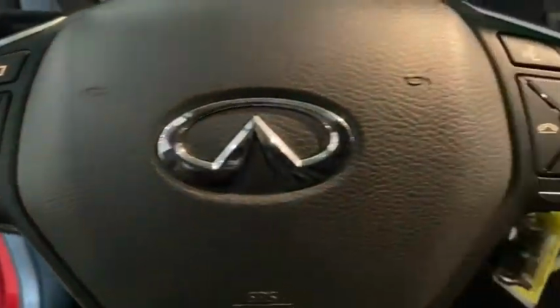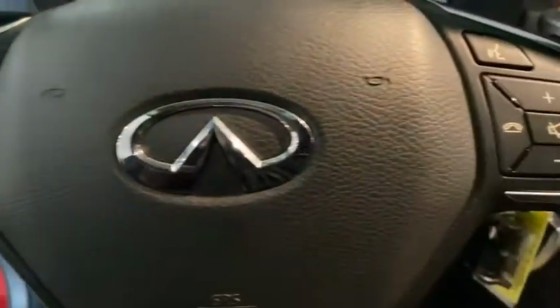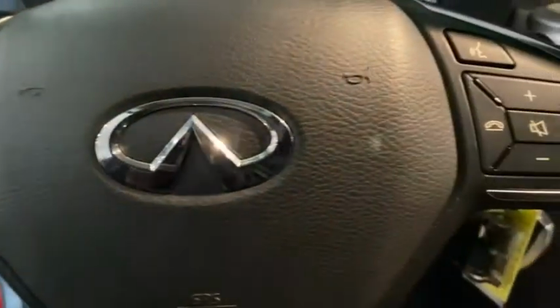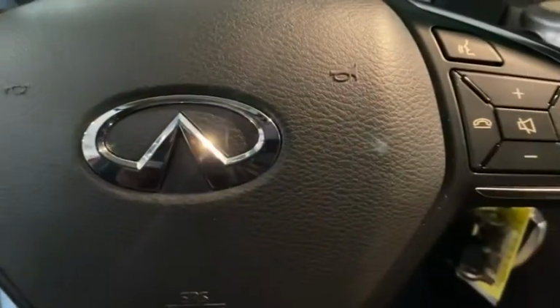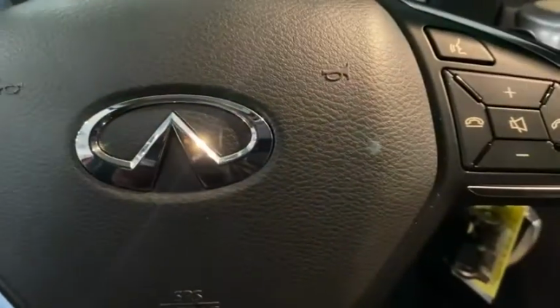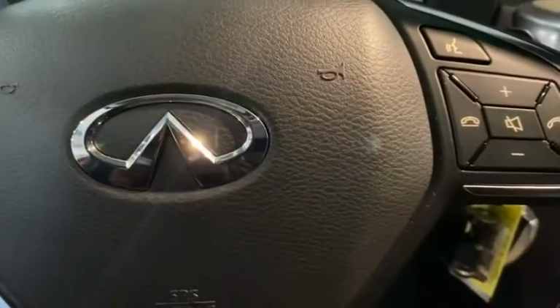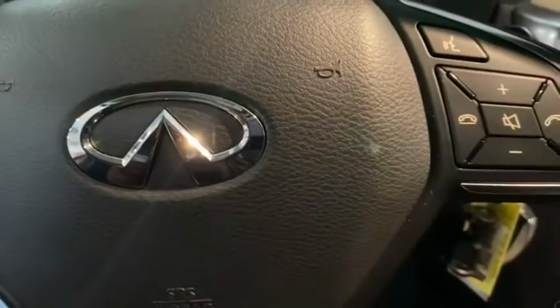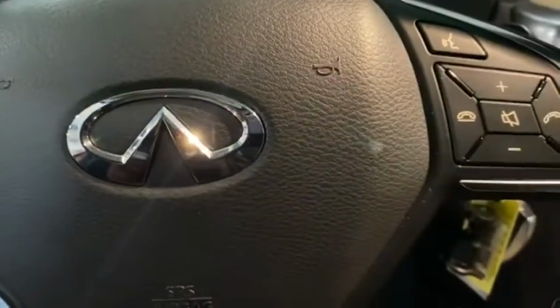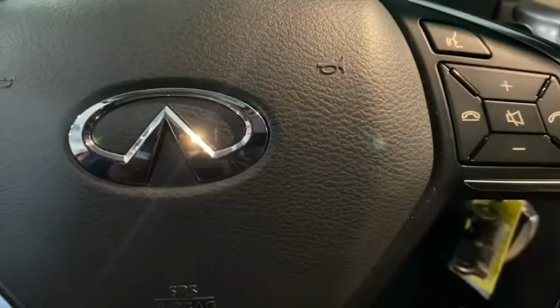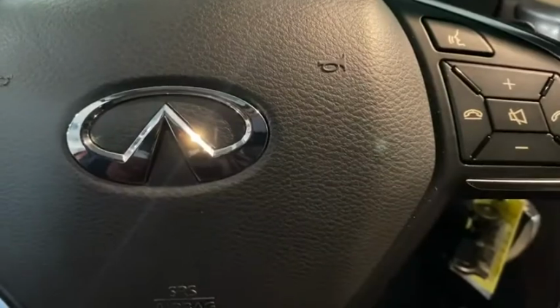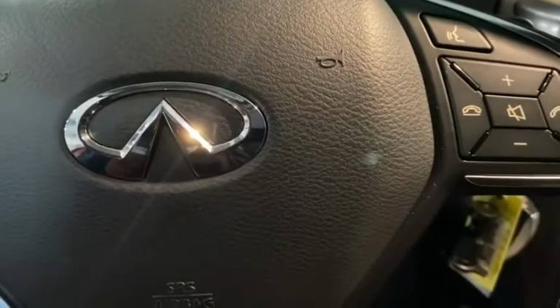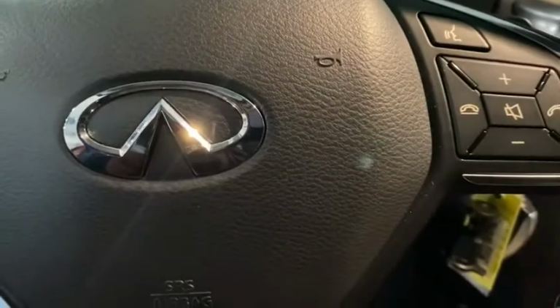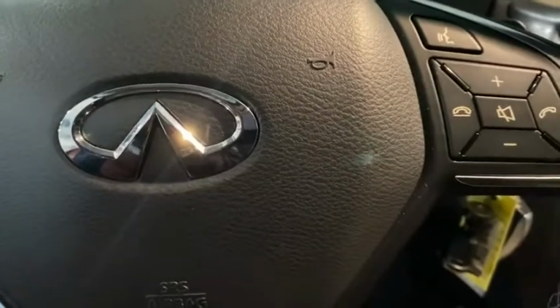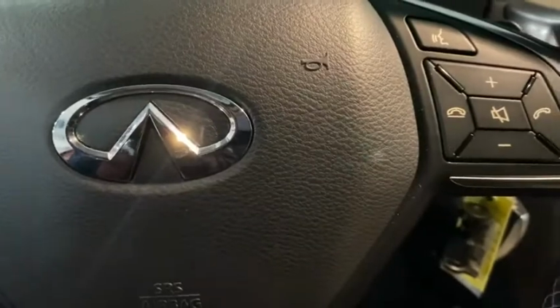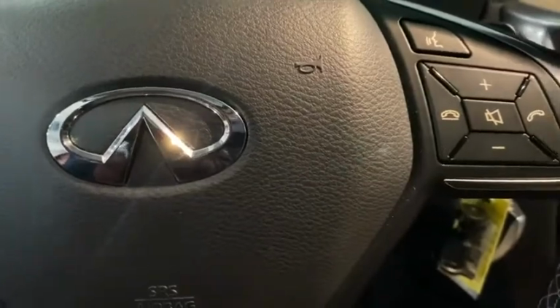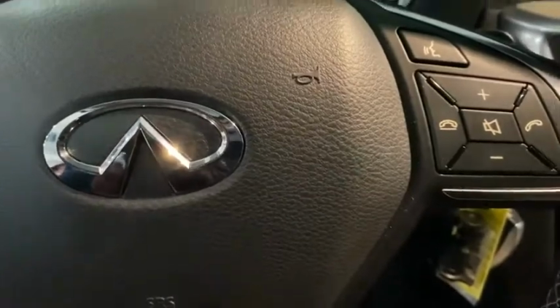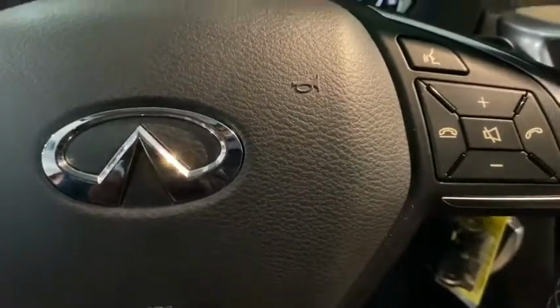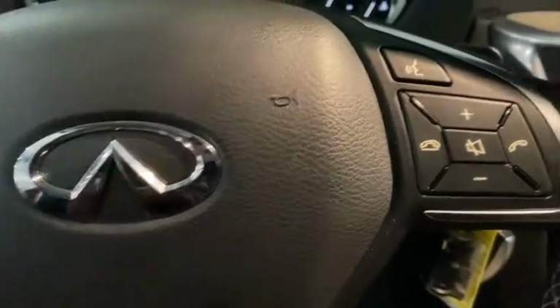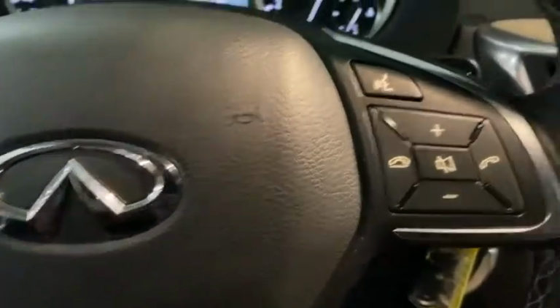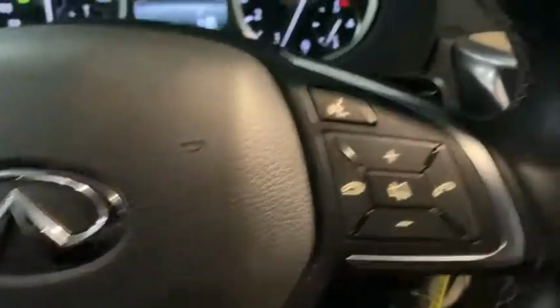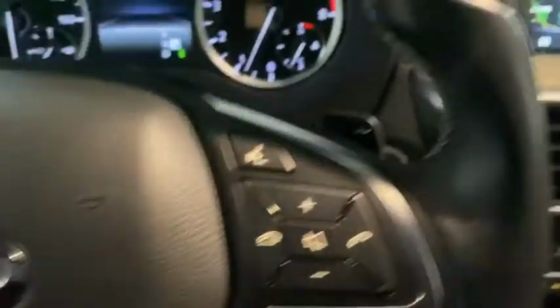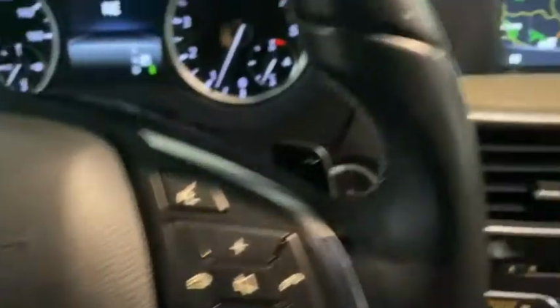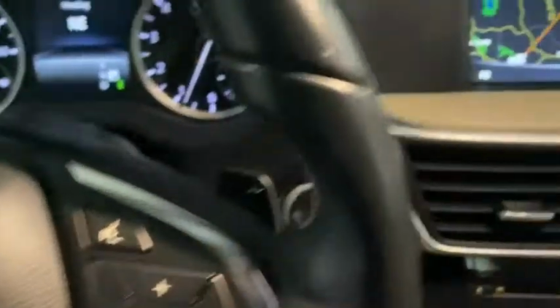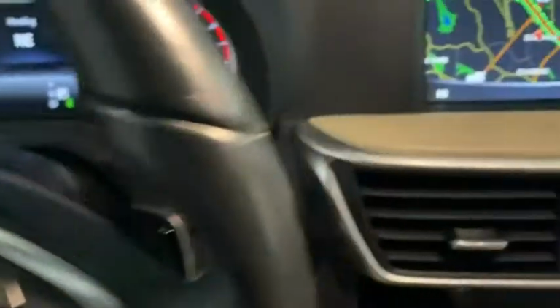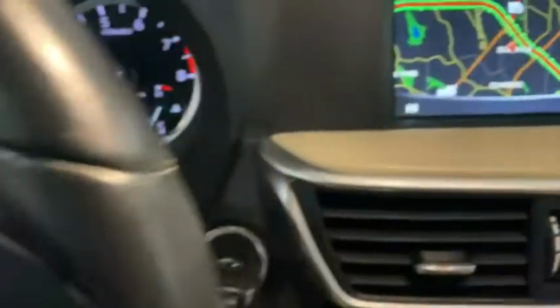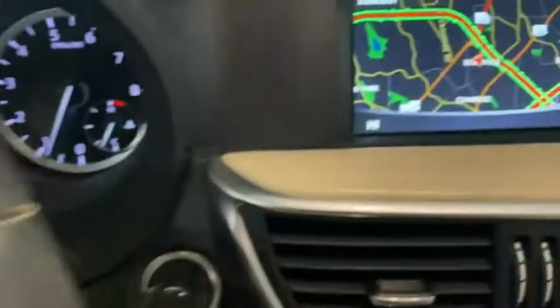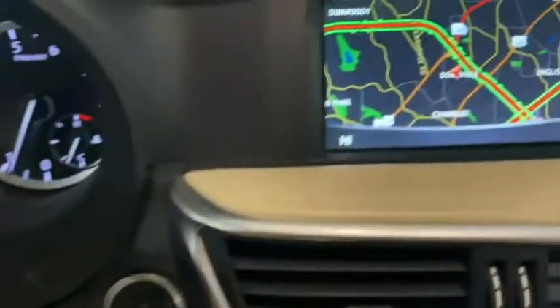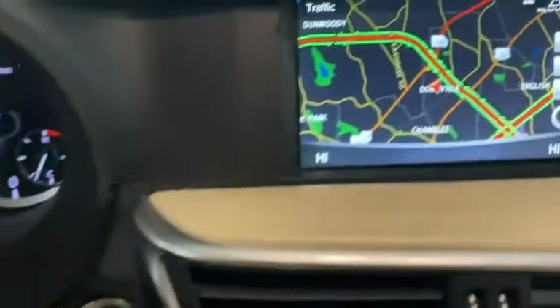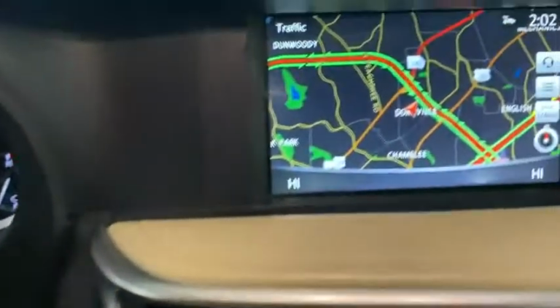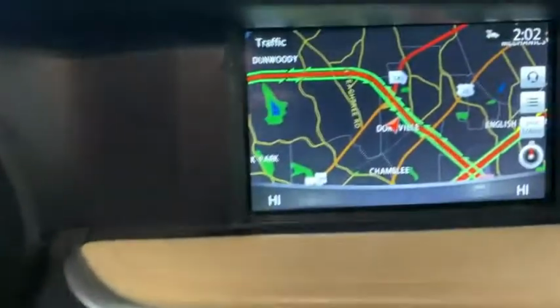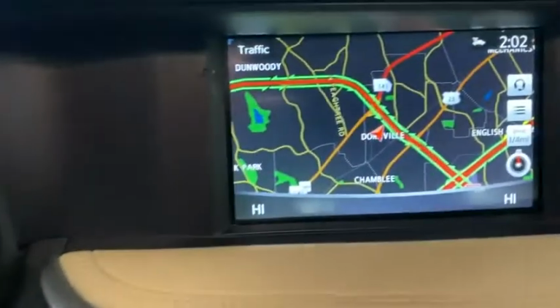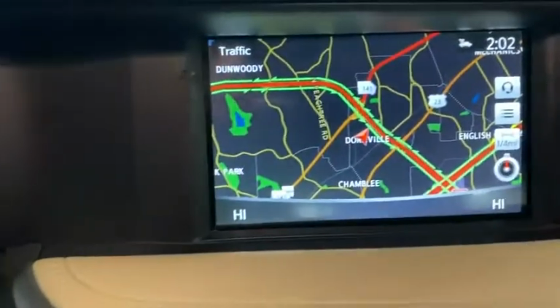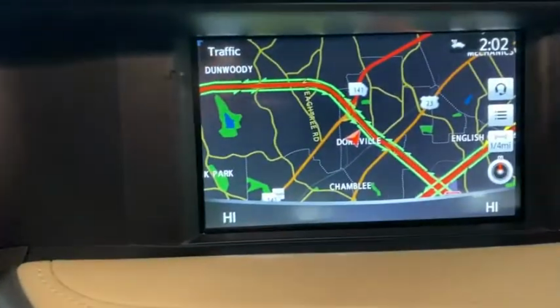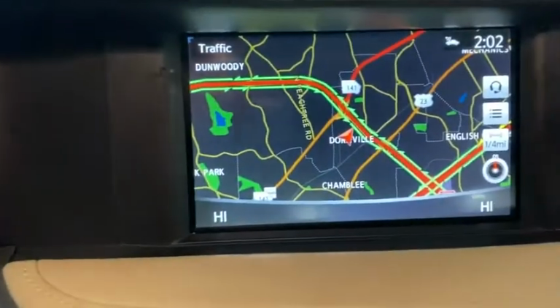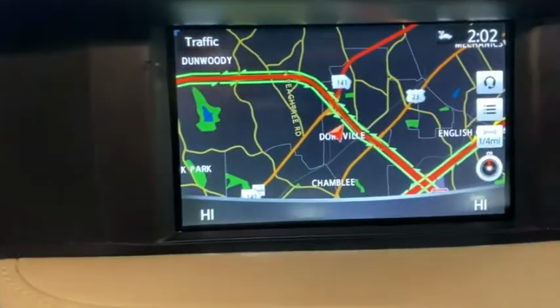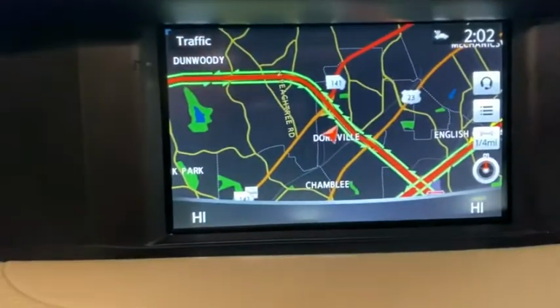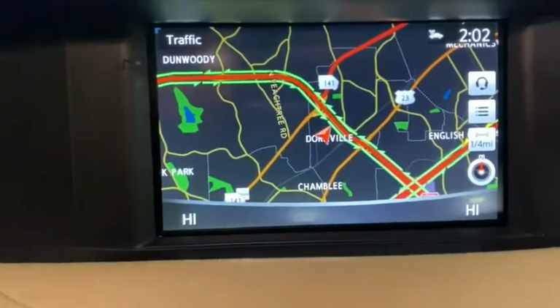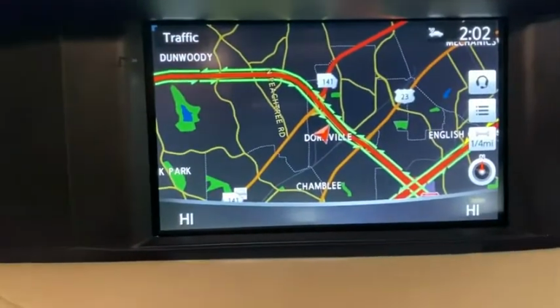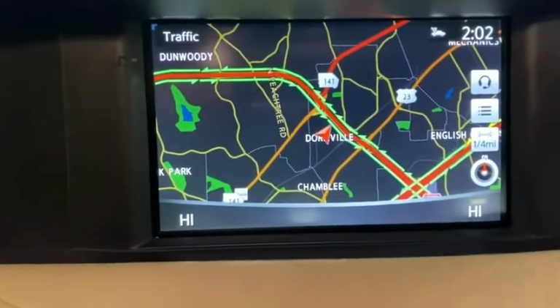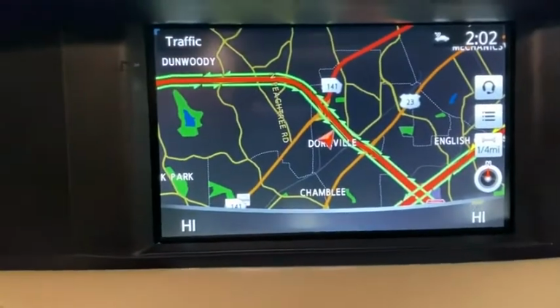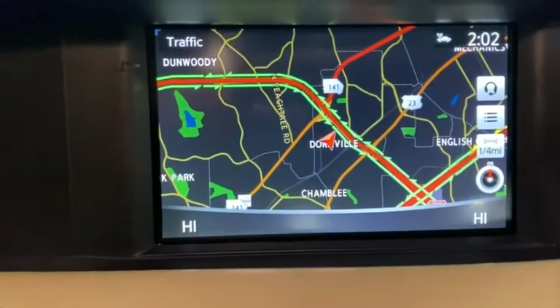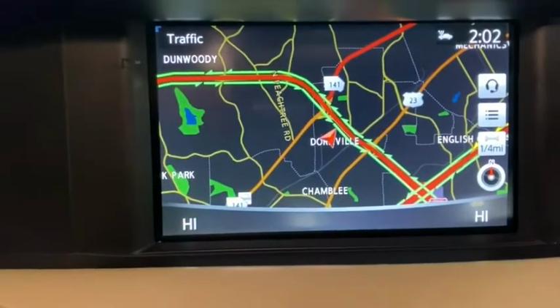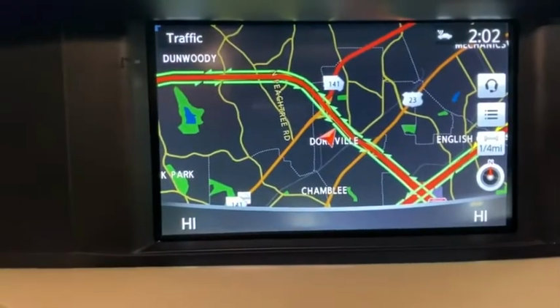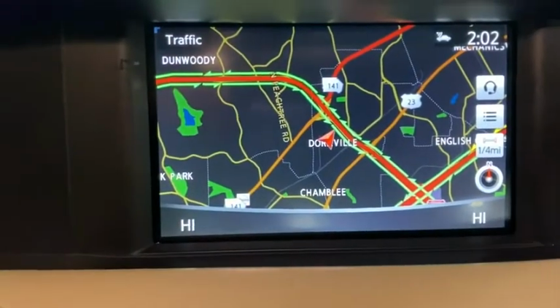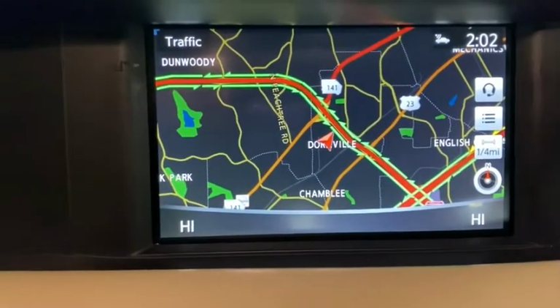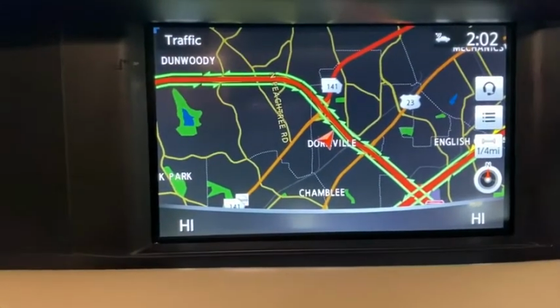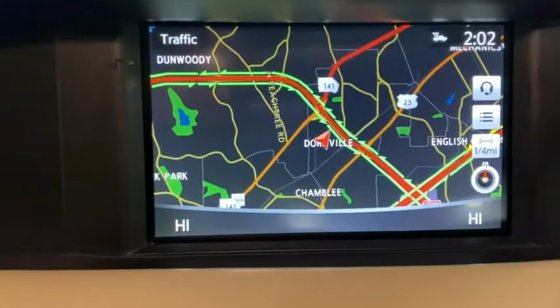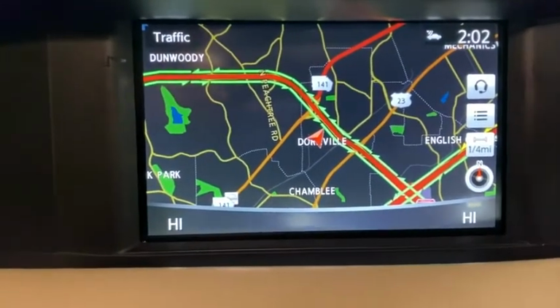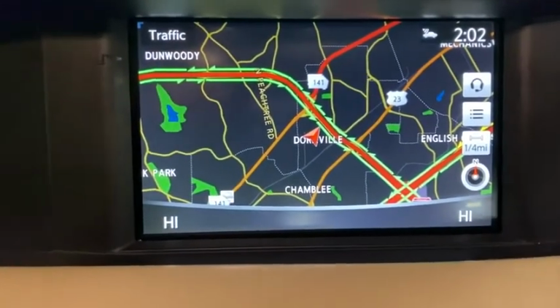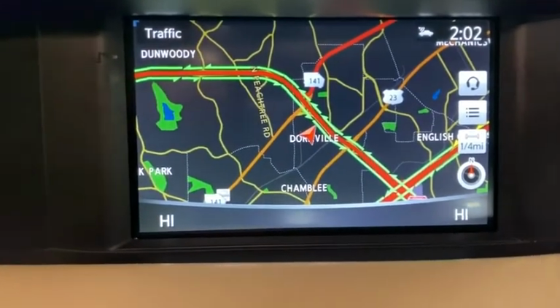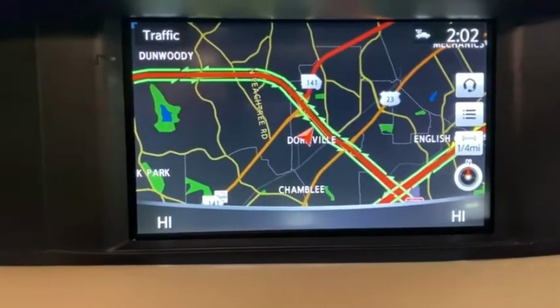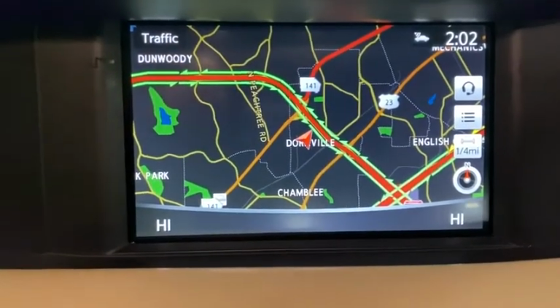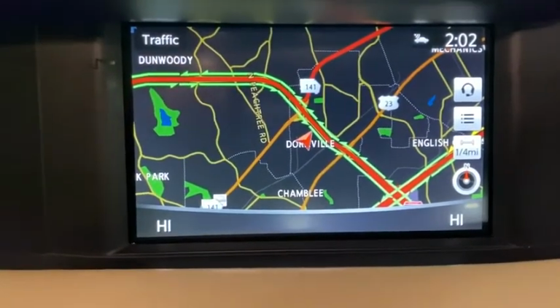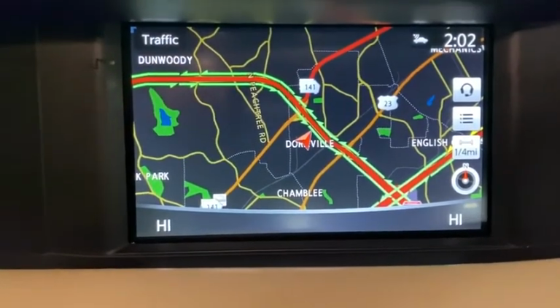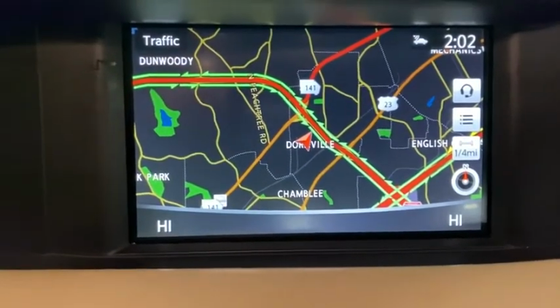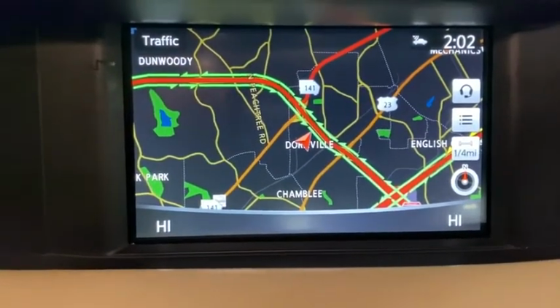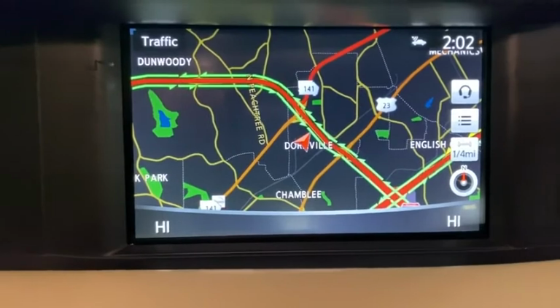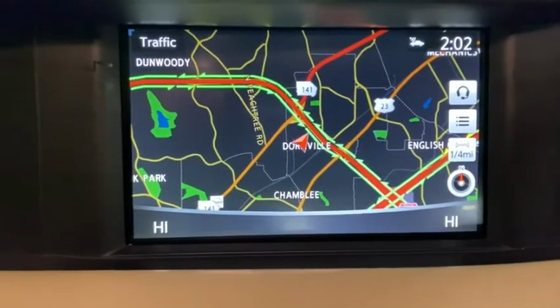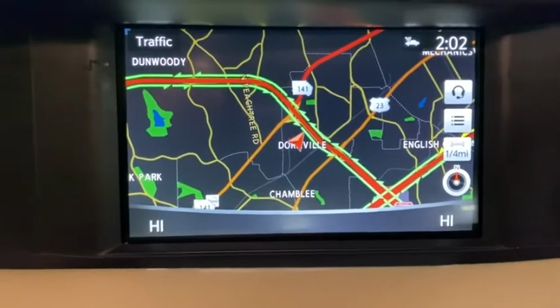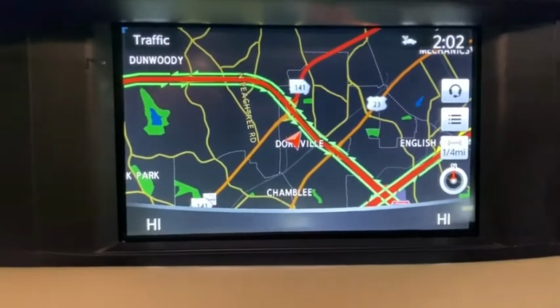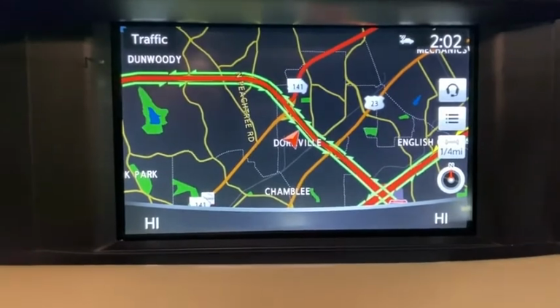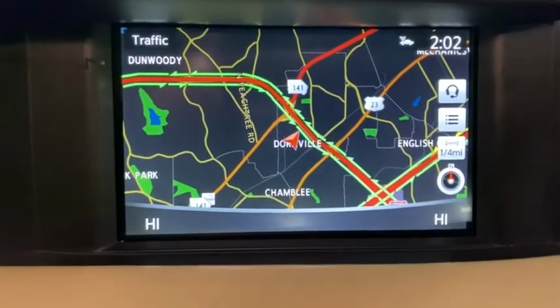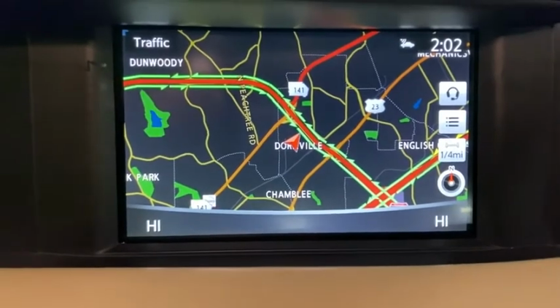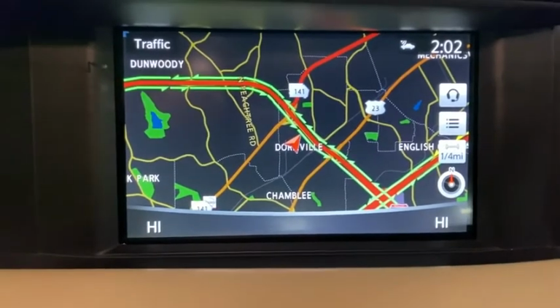Tachometer. Remote keyless entry. Brake assist. Leather seats. Overhead console. Your new ride is just a phone call away.